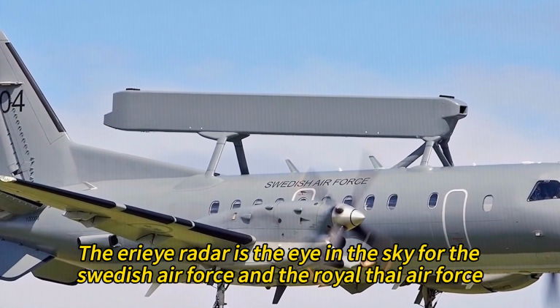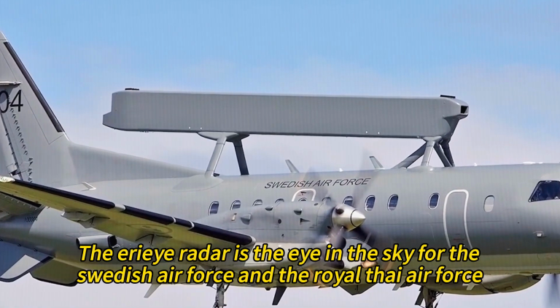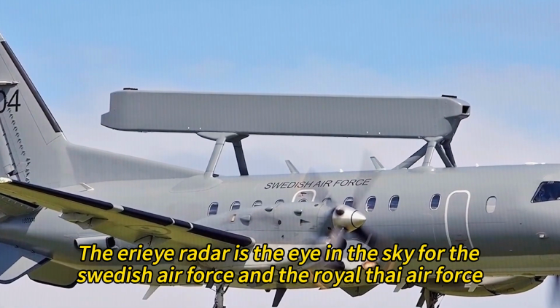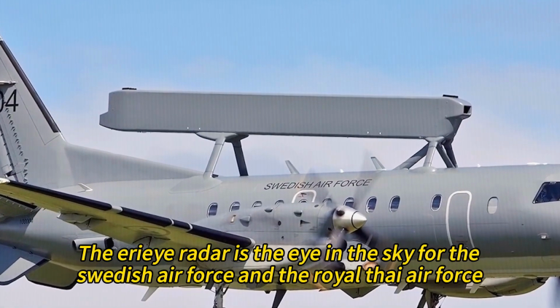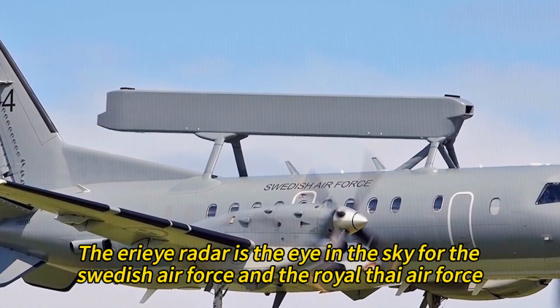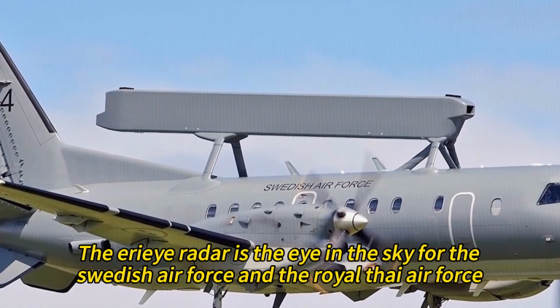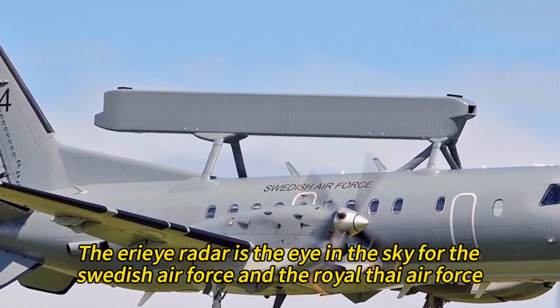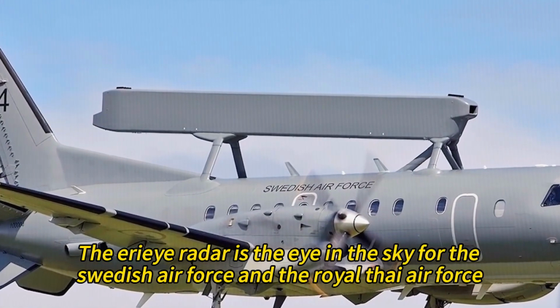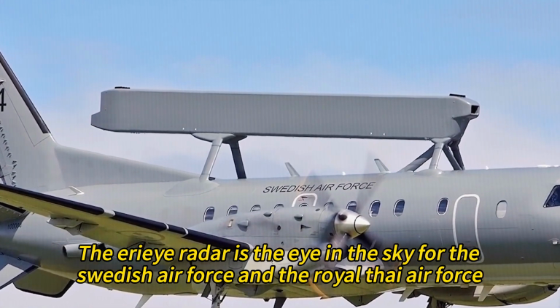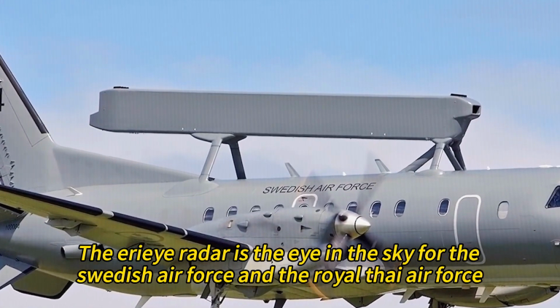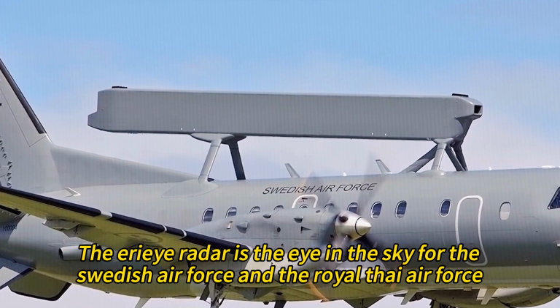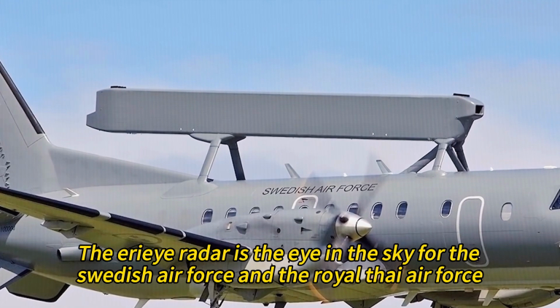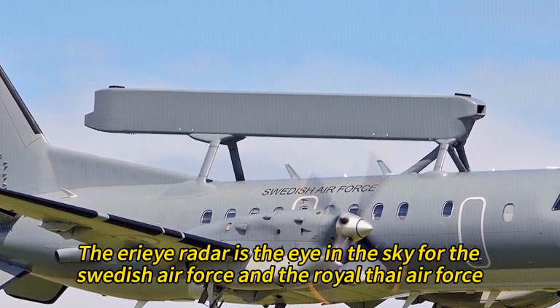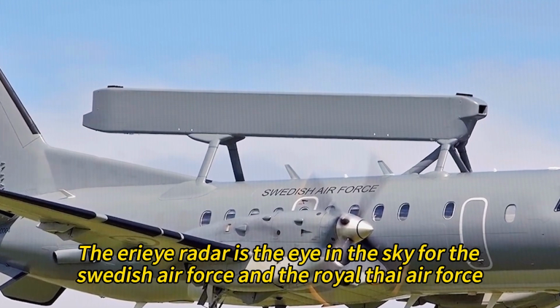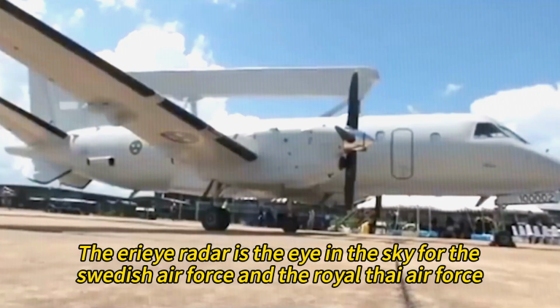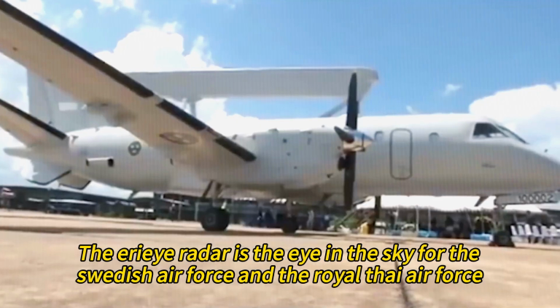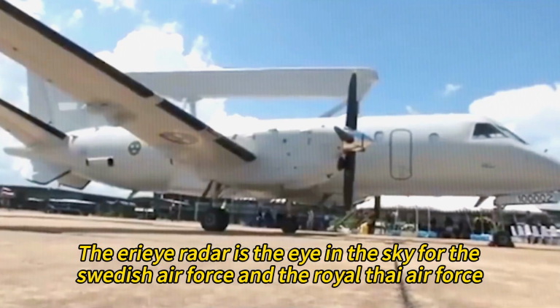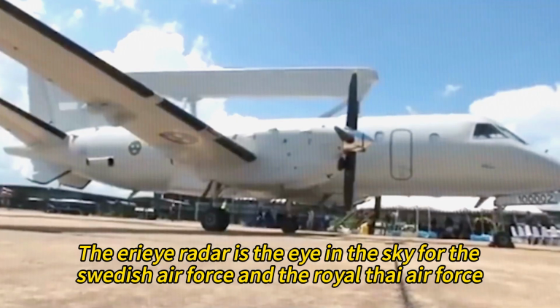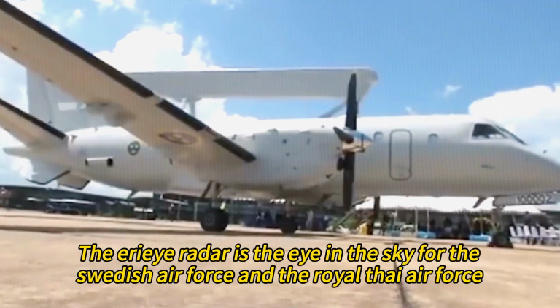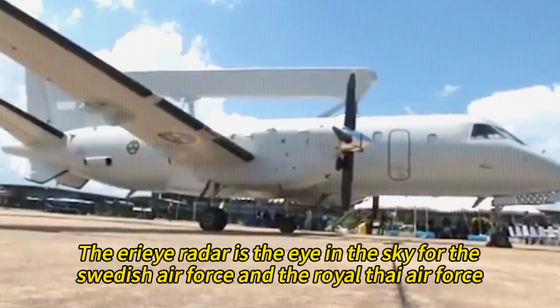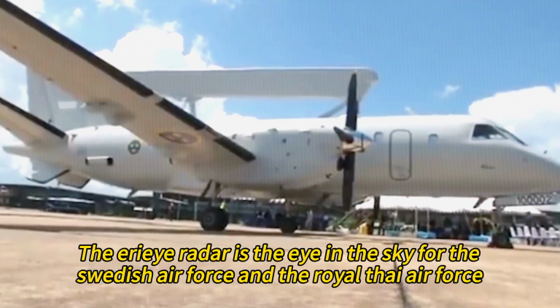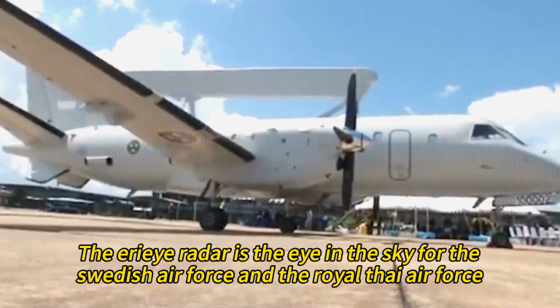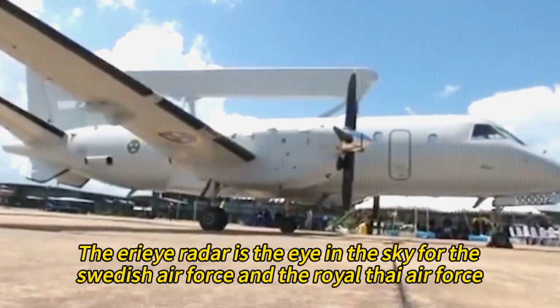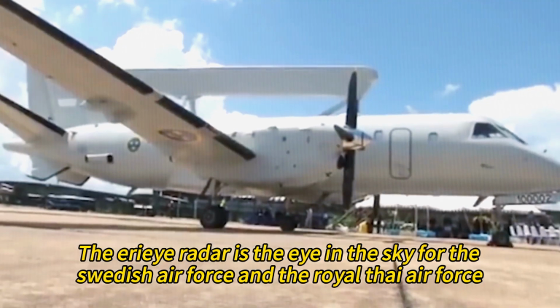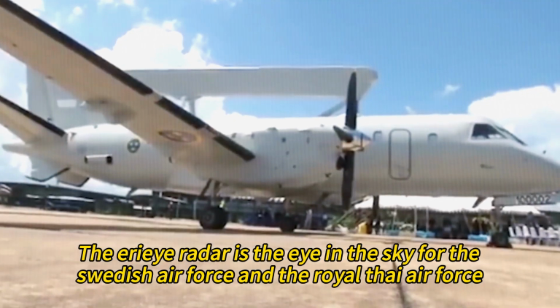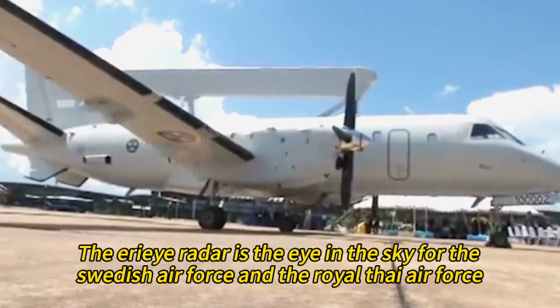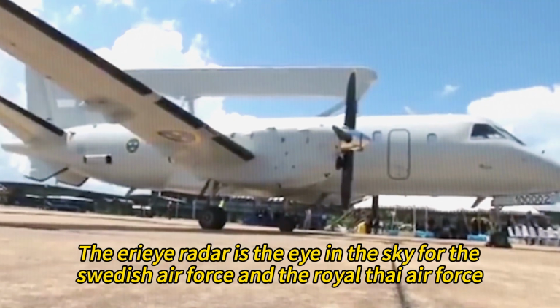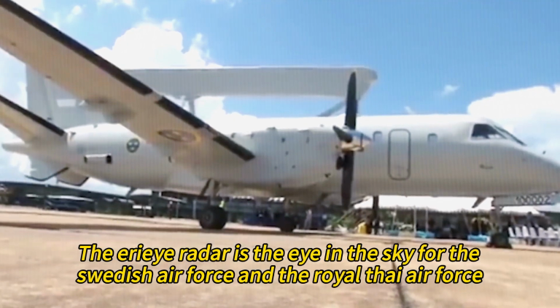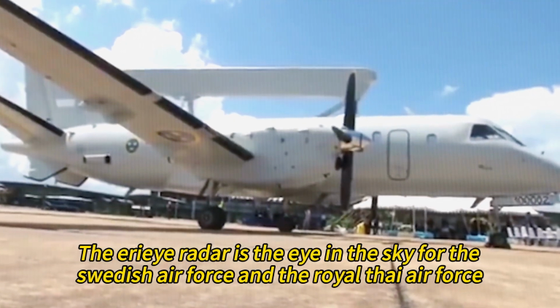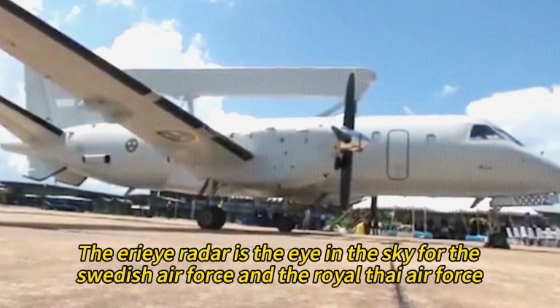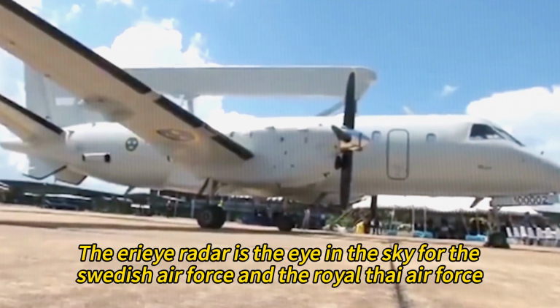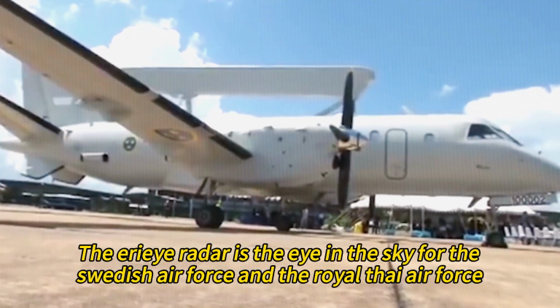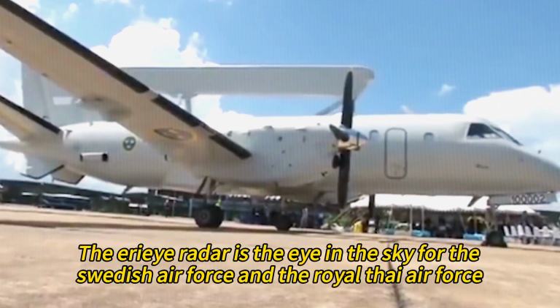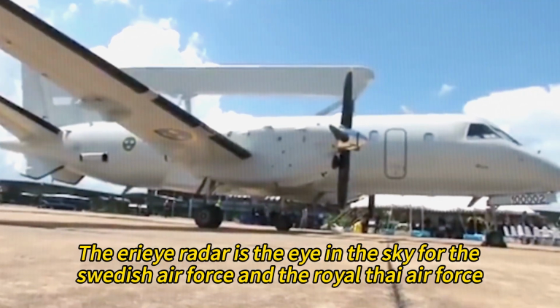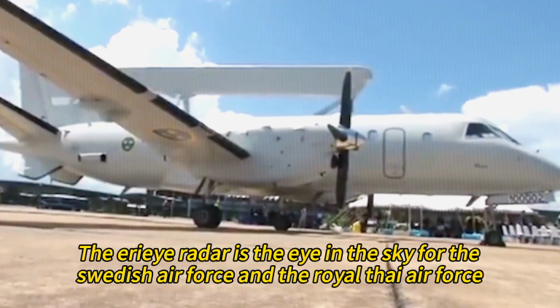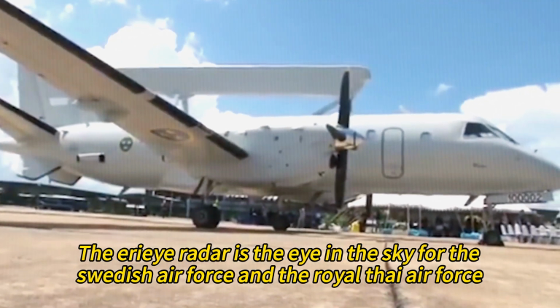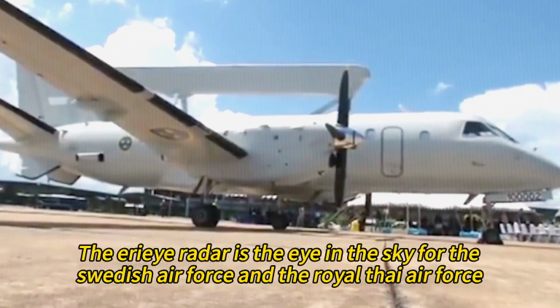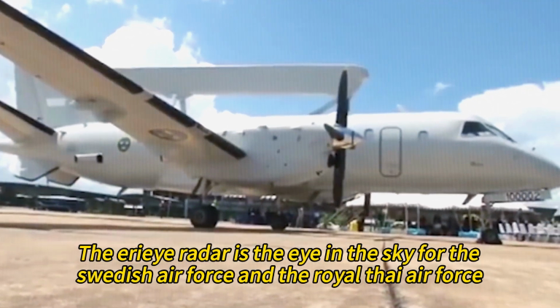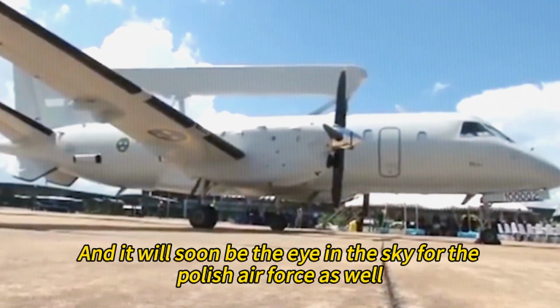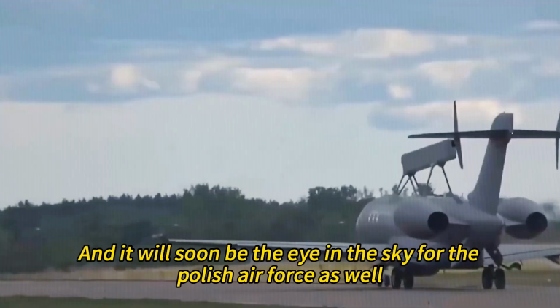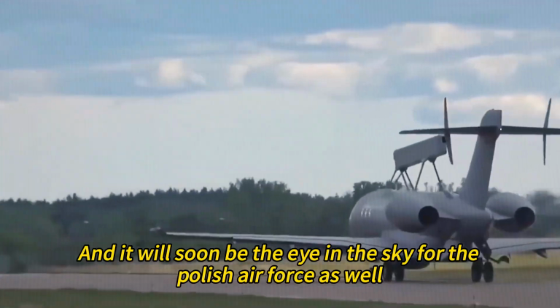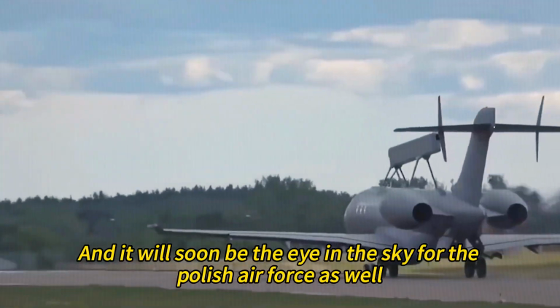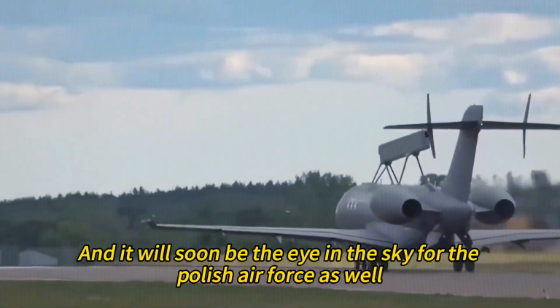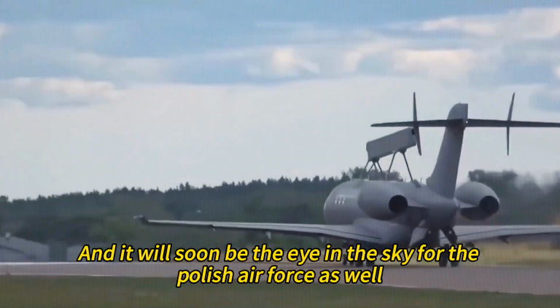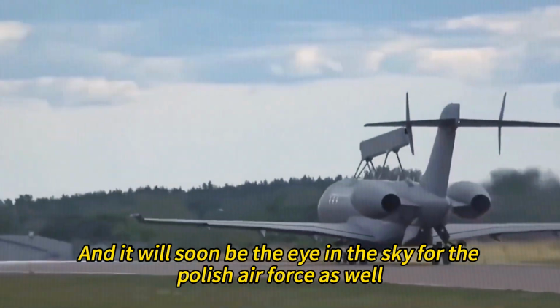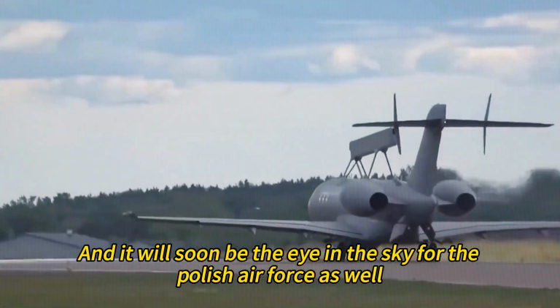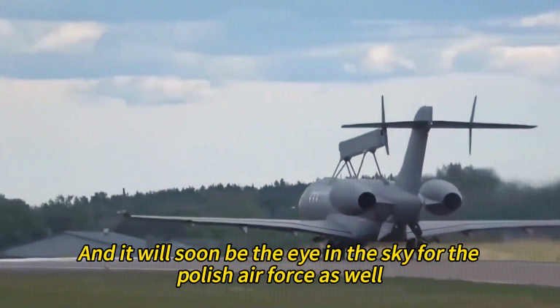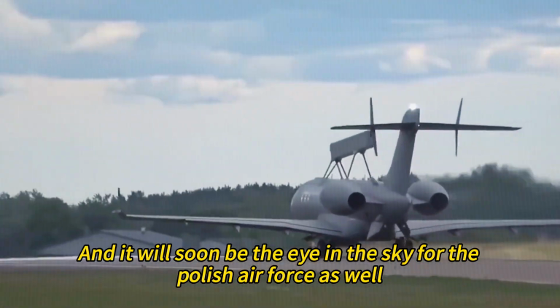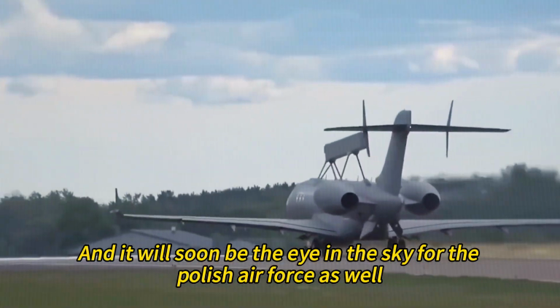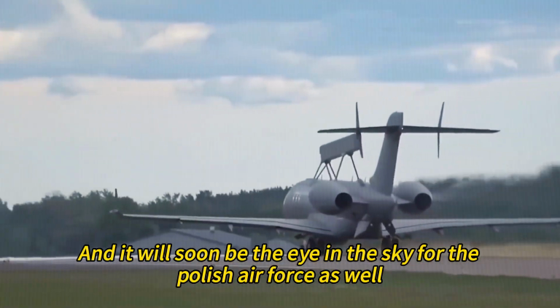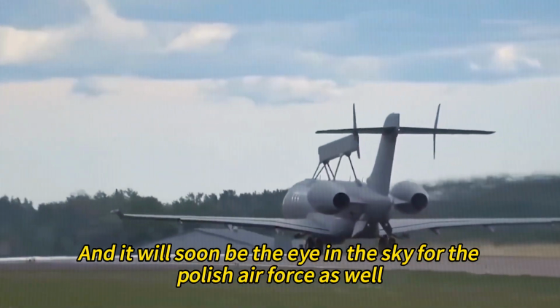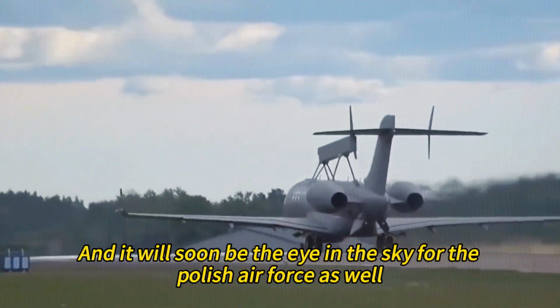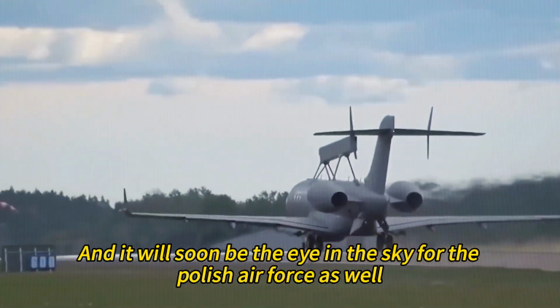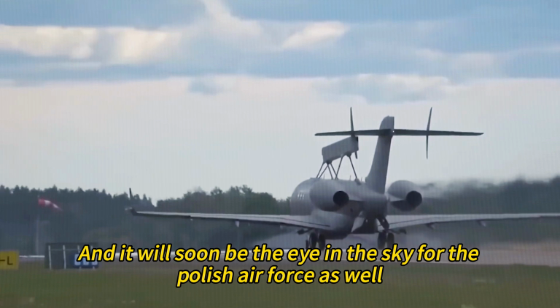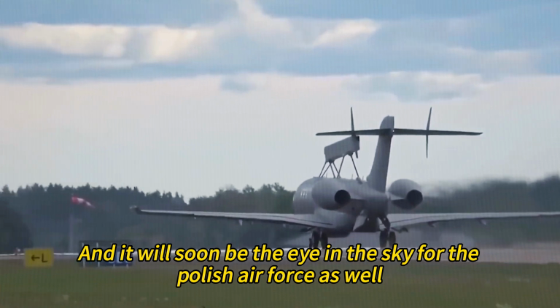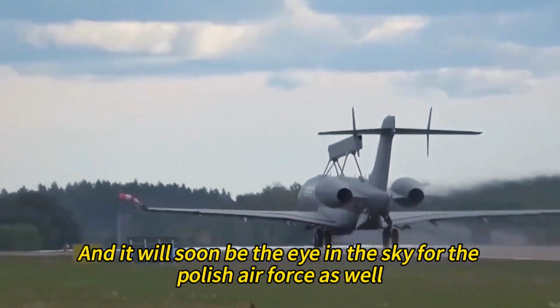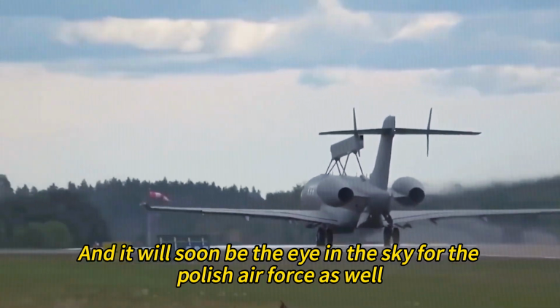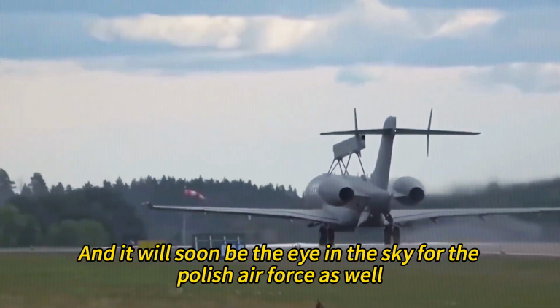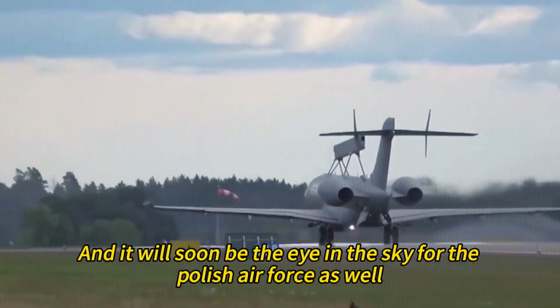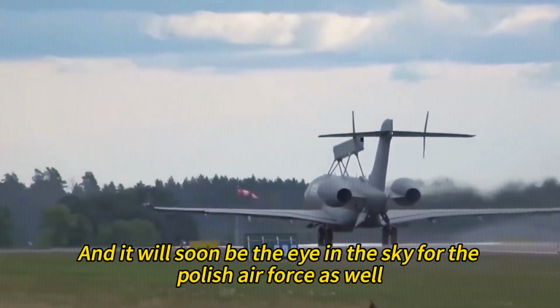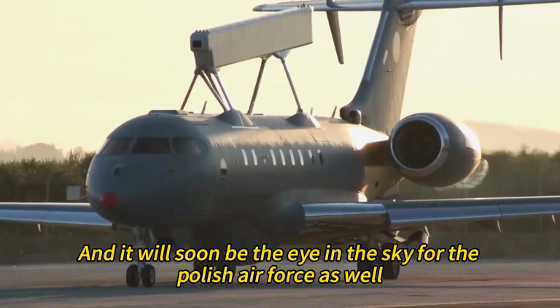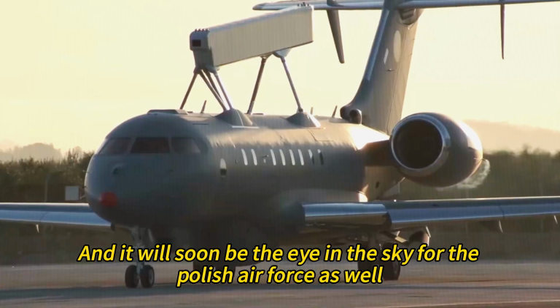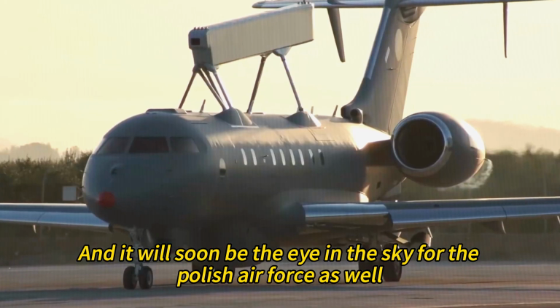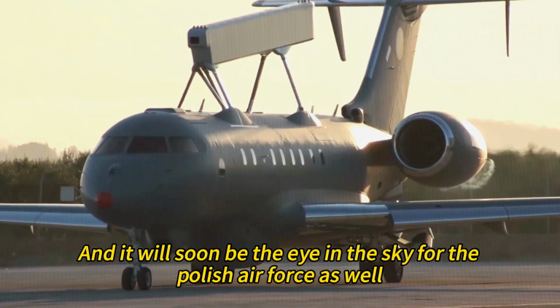The IRI radar is the eye in the sky for the Swedish Air Force and the Royal Thai Air Force, and it will soon be the eye in the sky for the Polish Air Force as well.